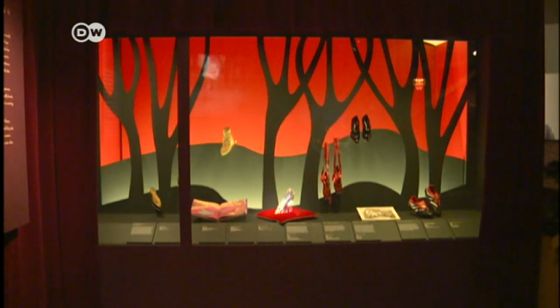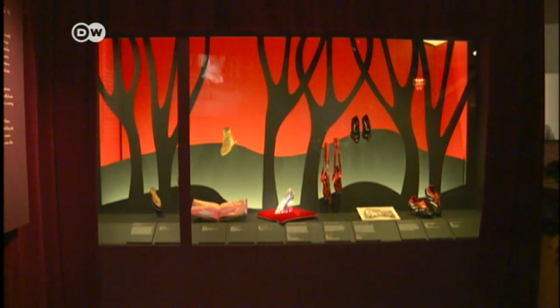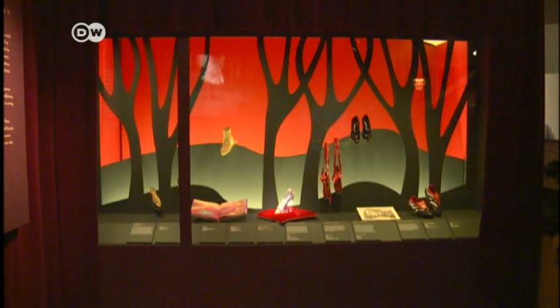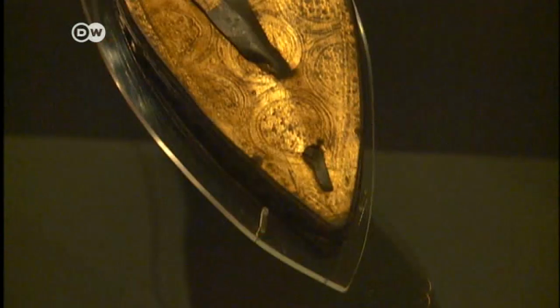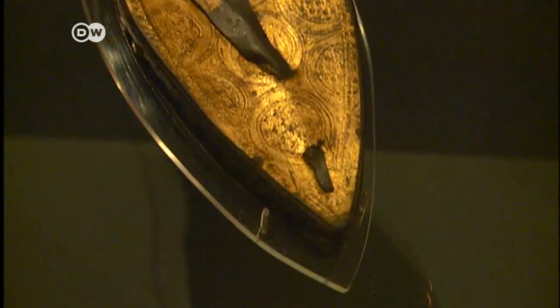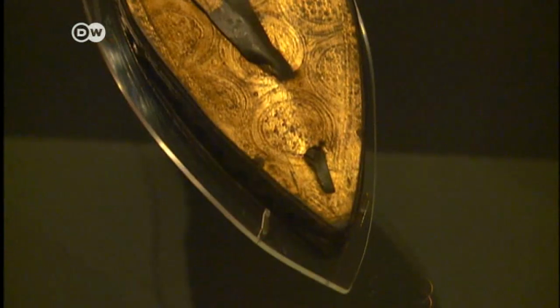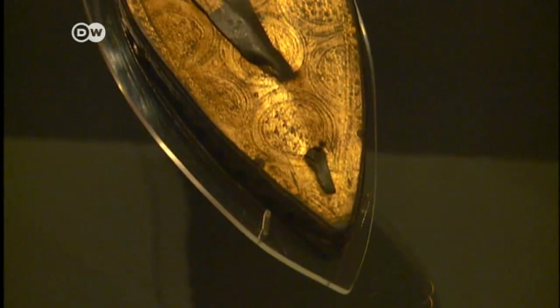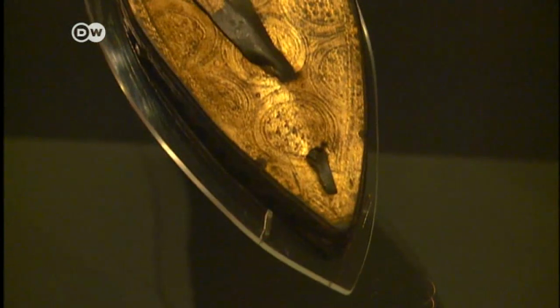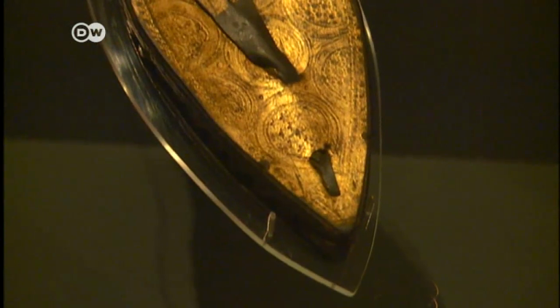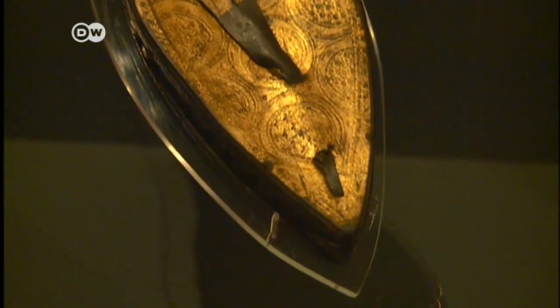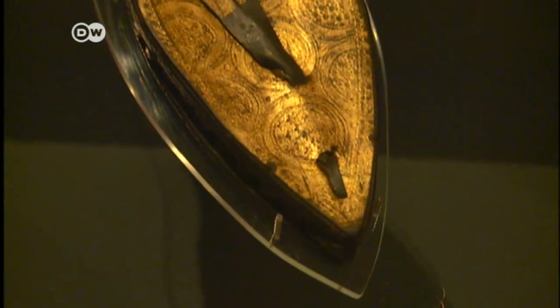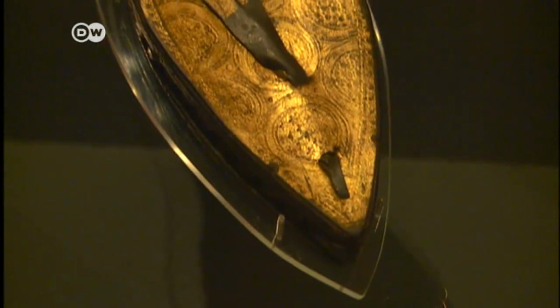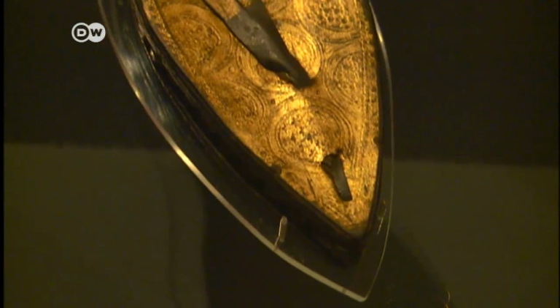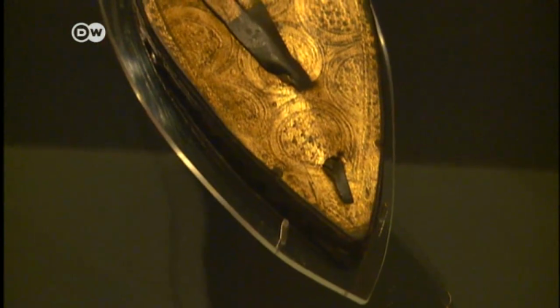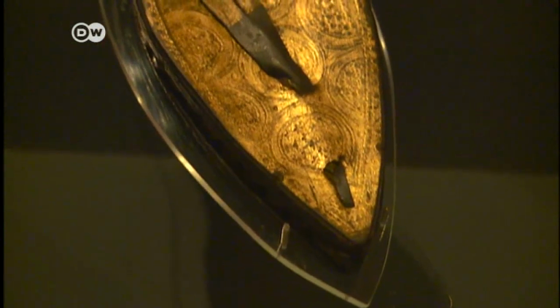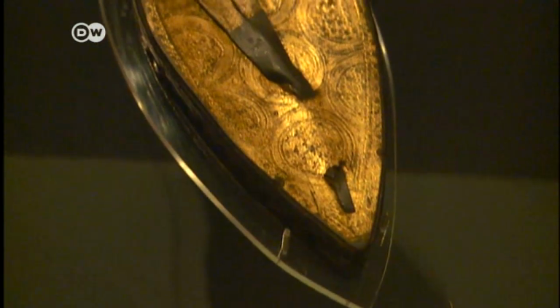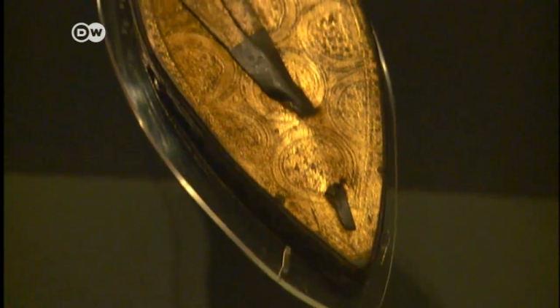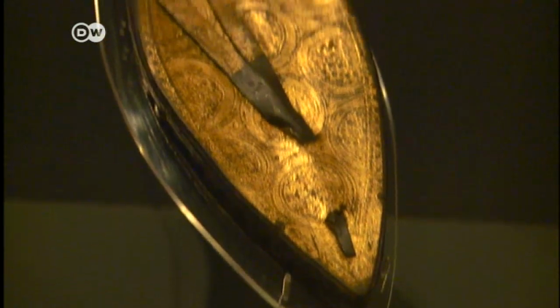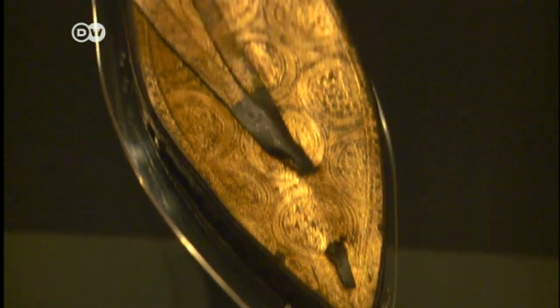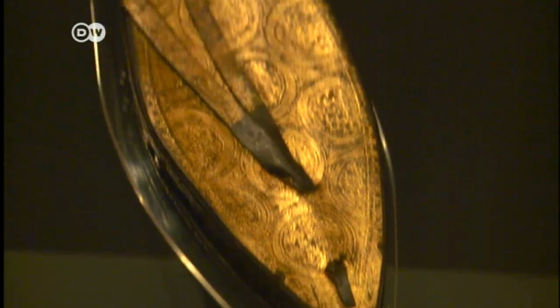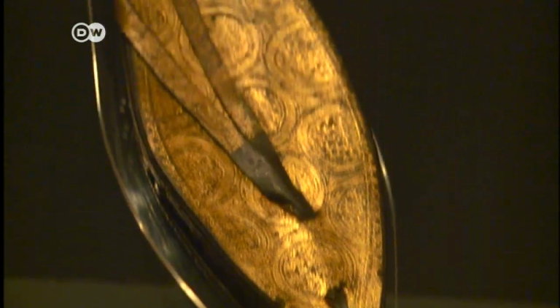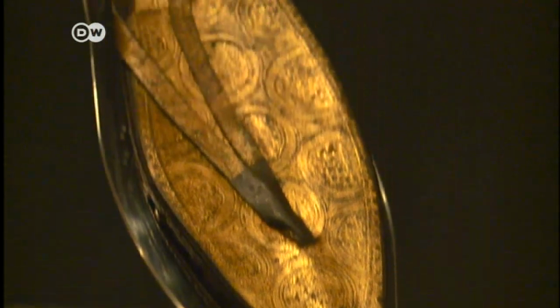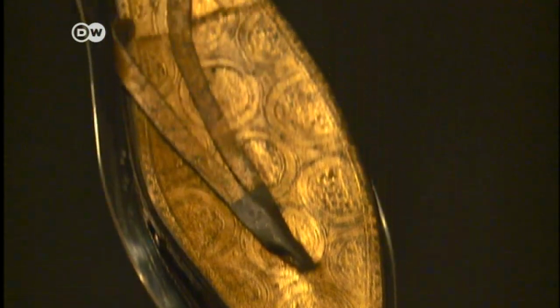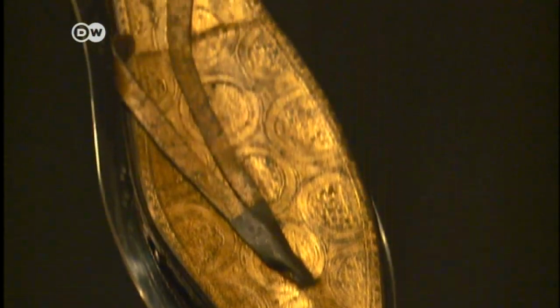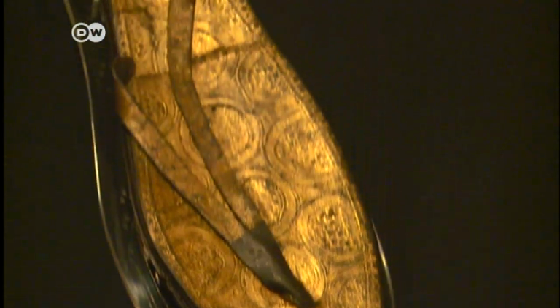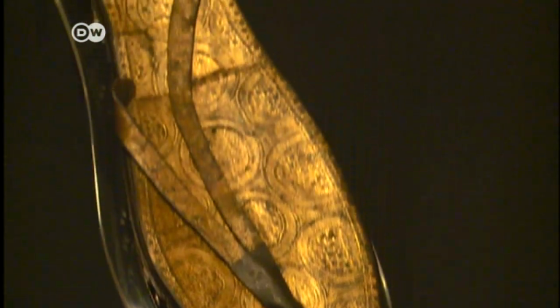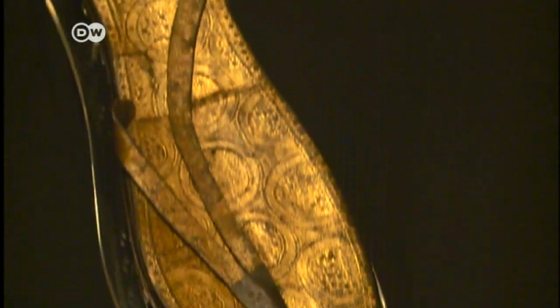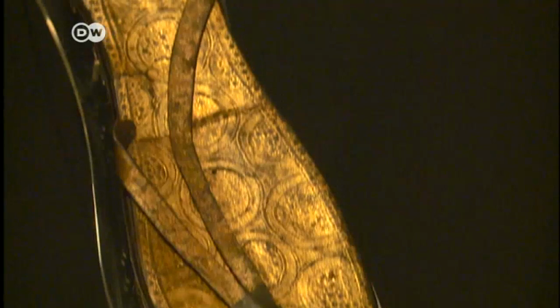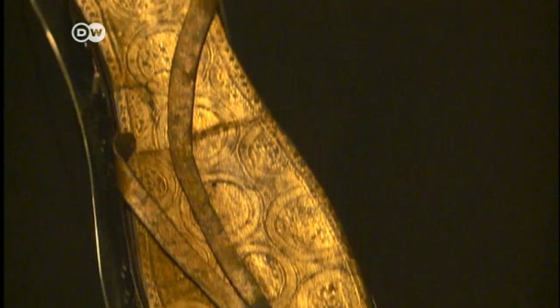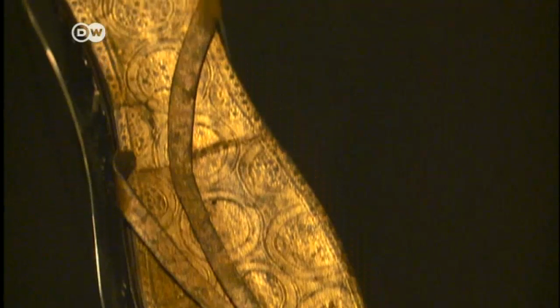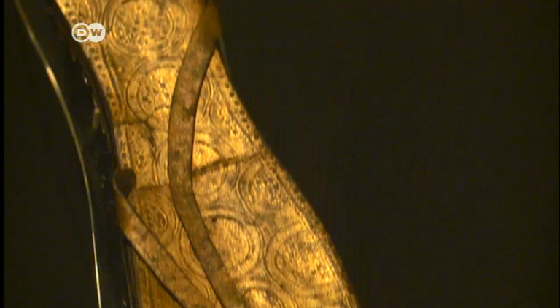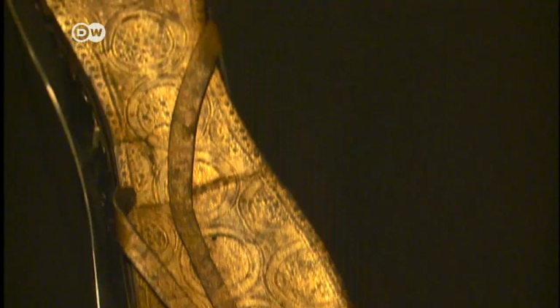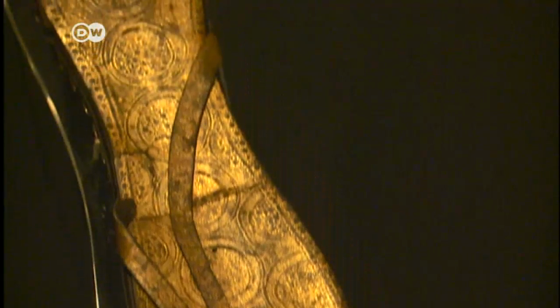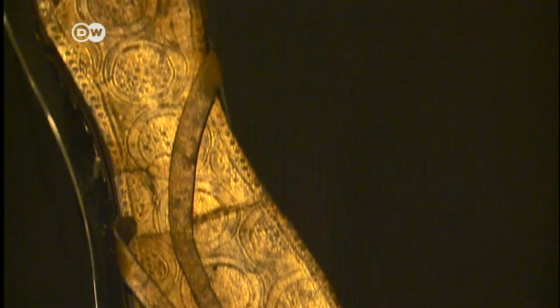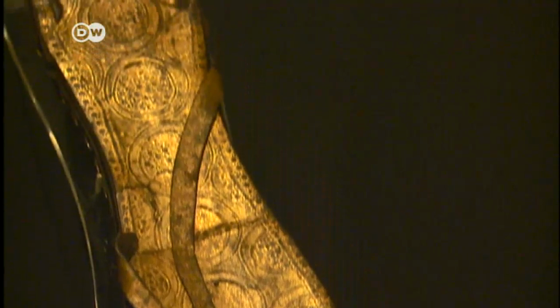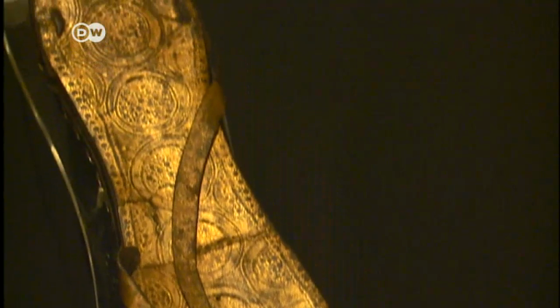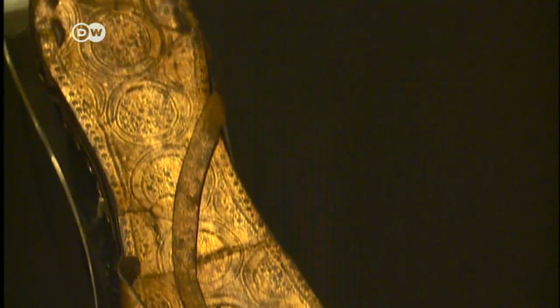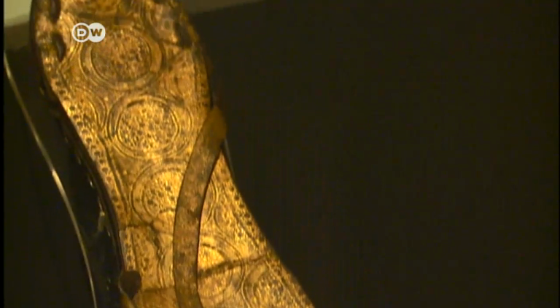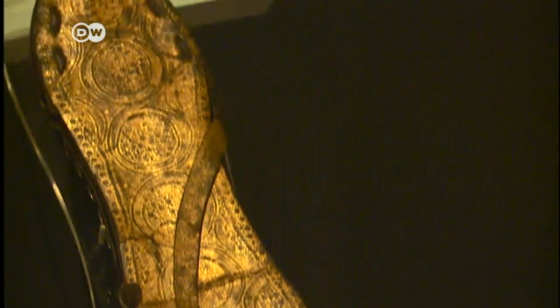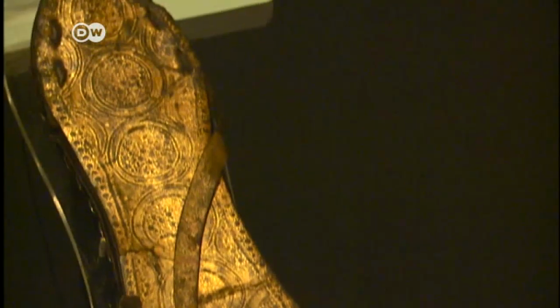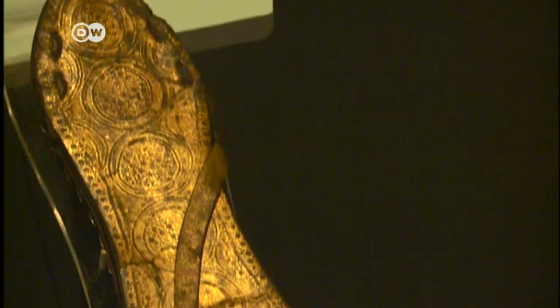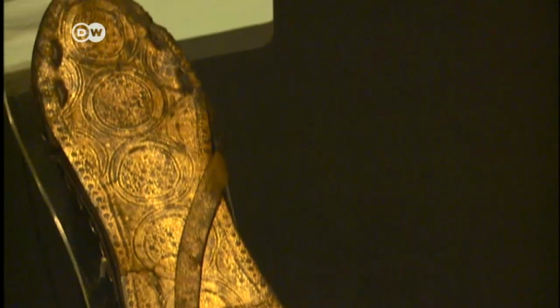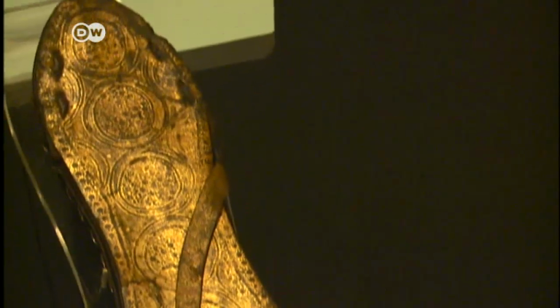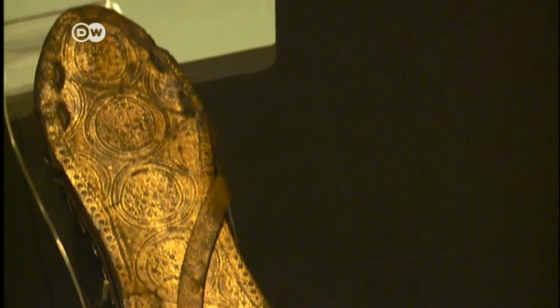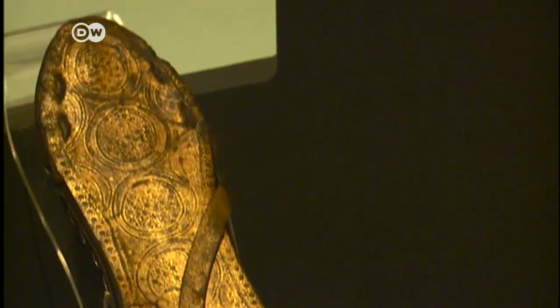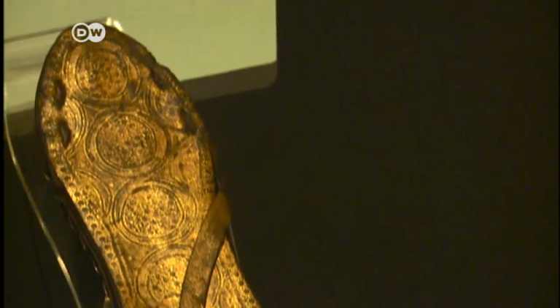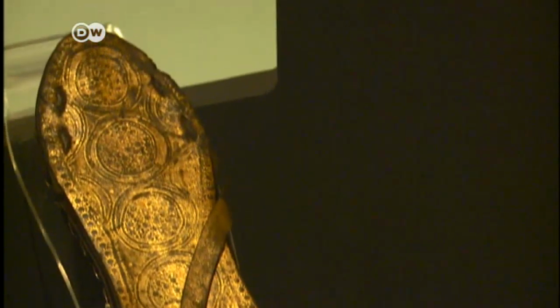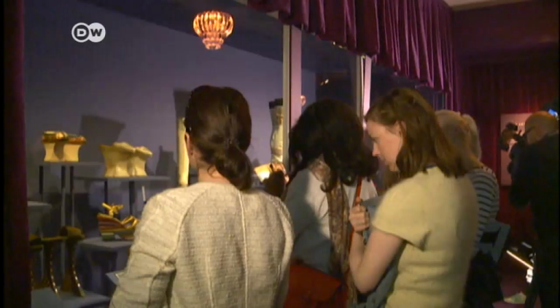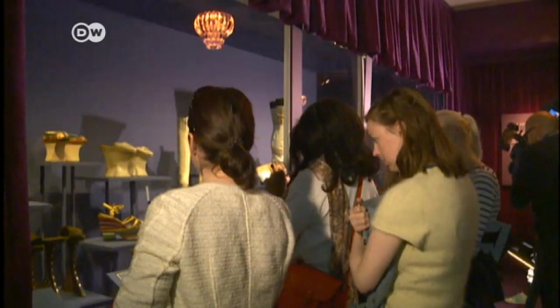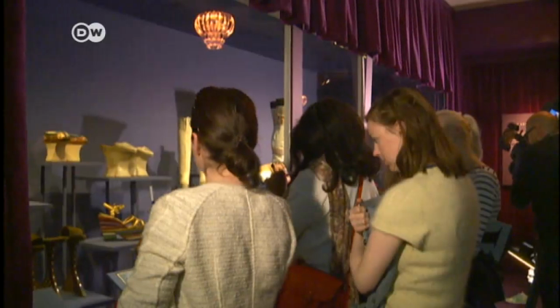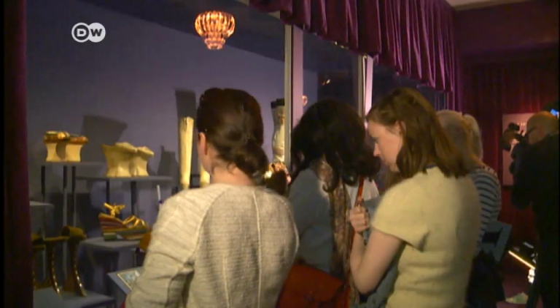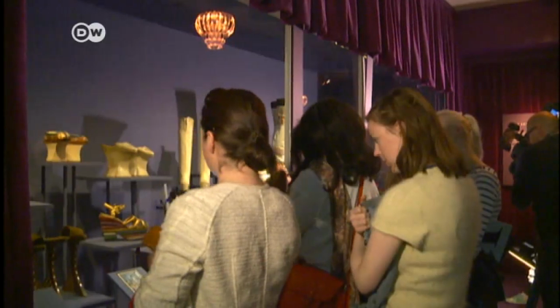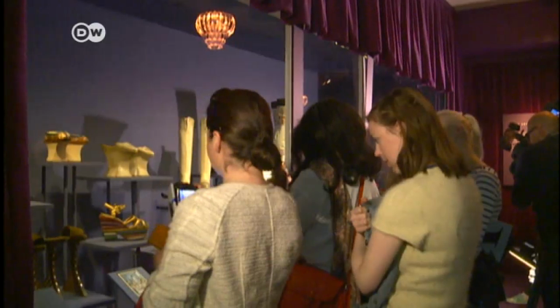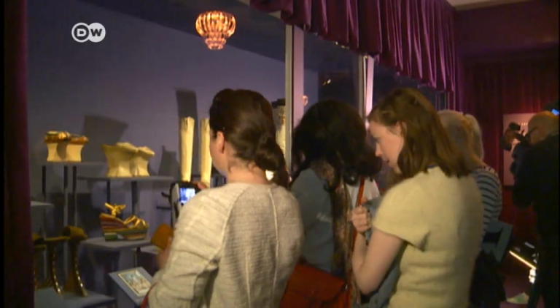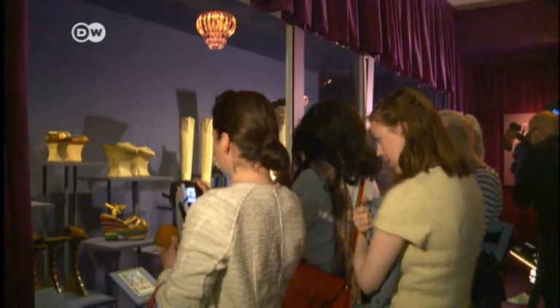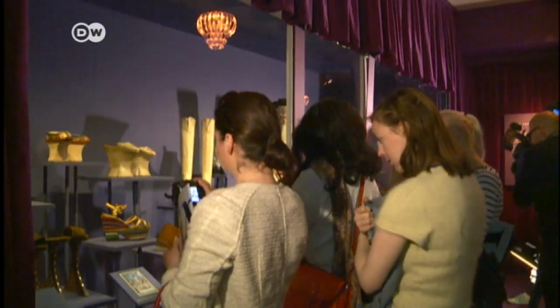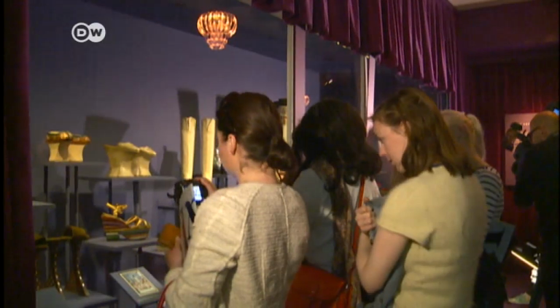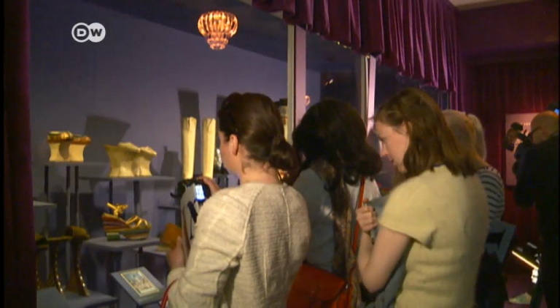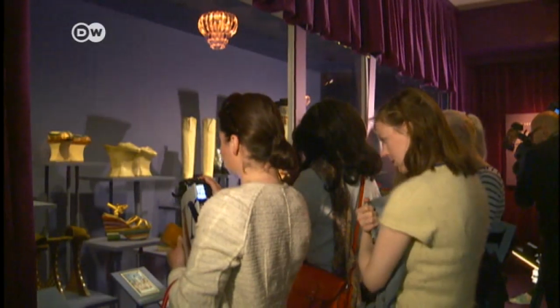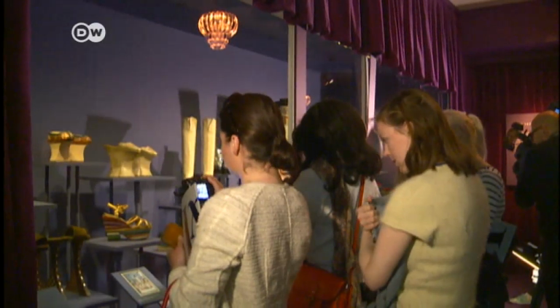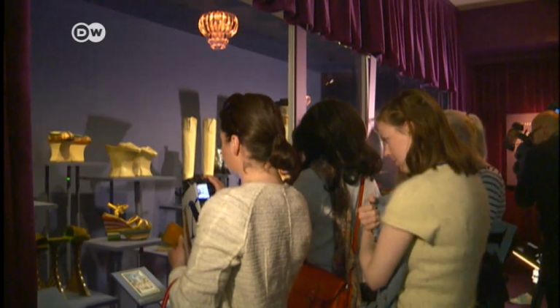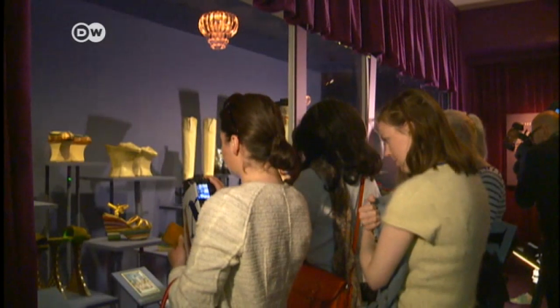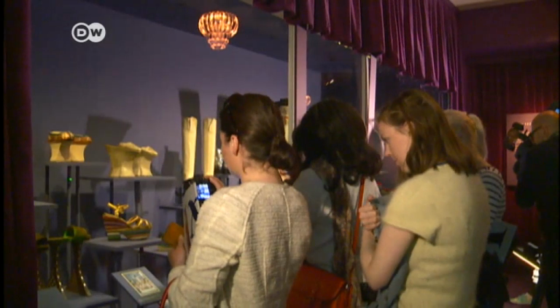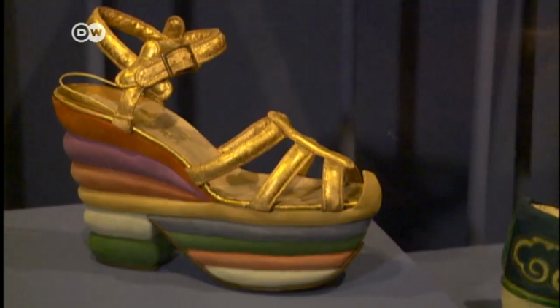An Egyptian sandal made with pure gold leaf, 2,000 years old. At the time, footwear was a privilege of the elite.